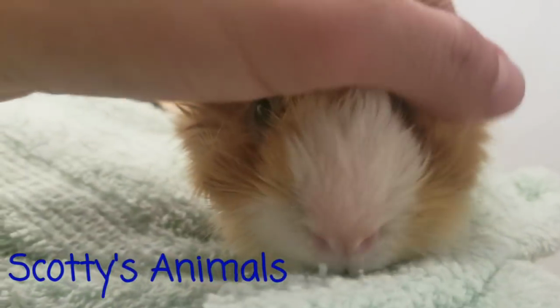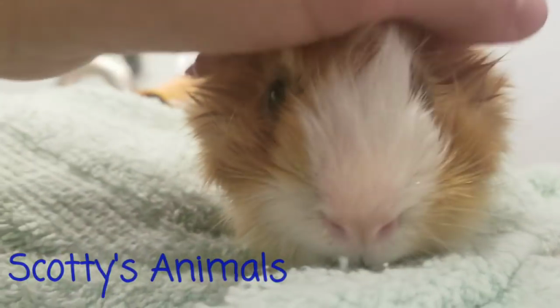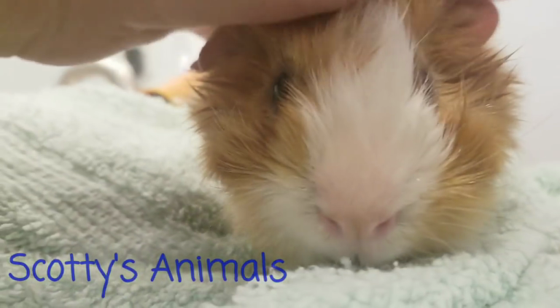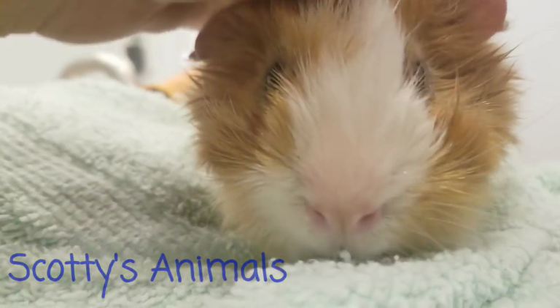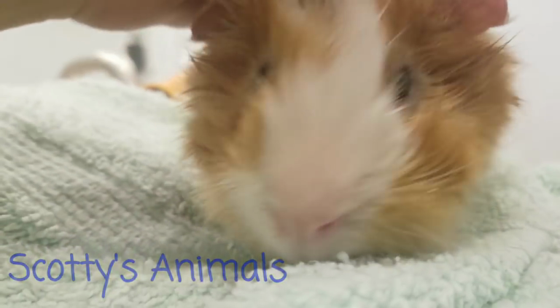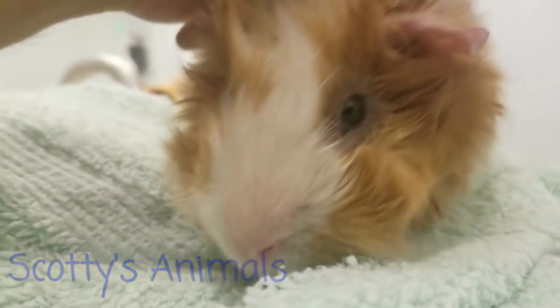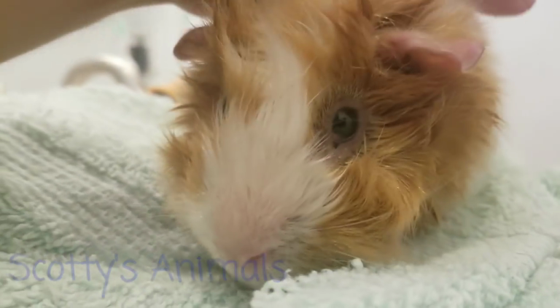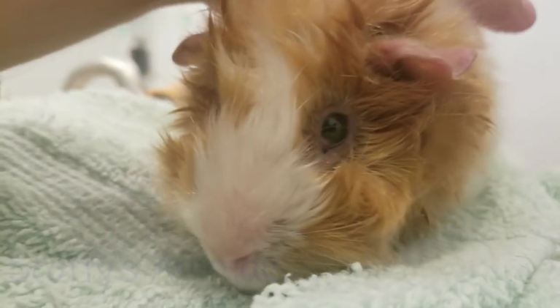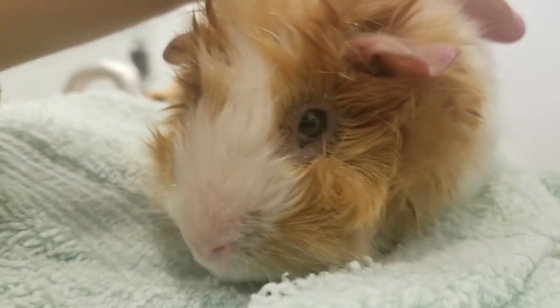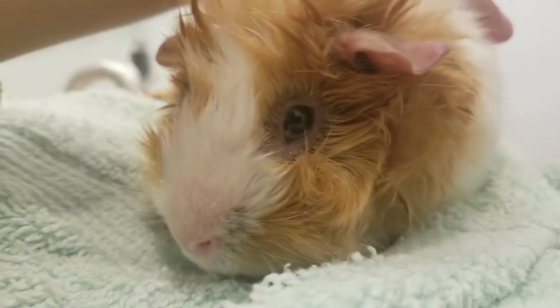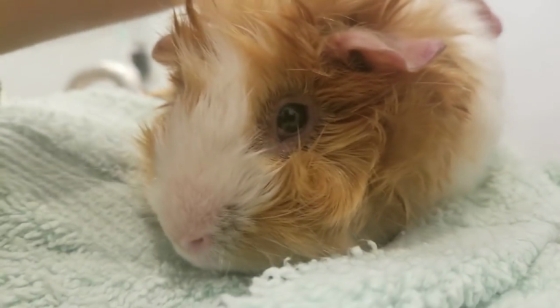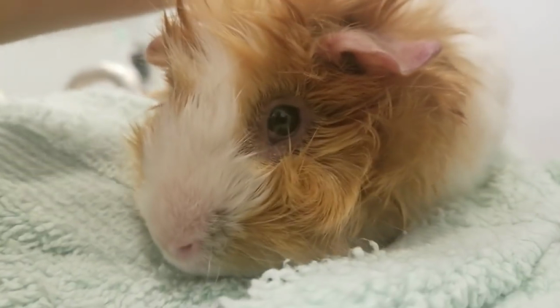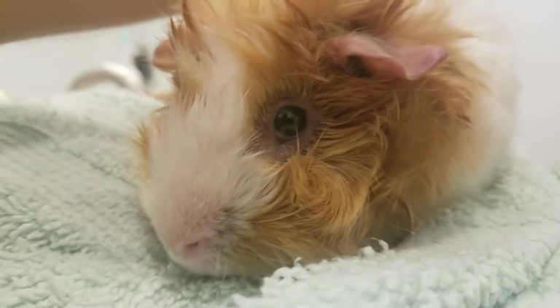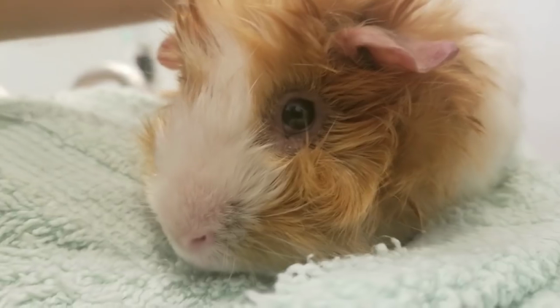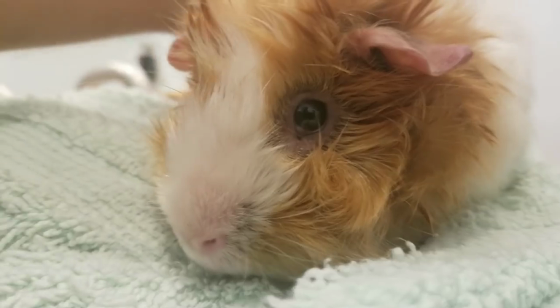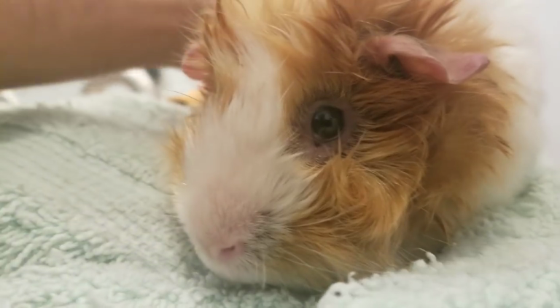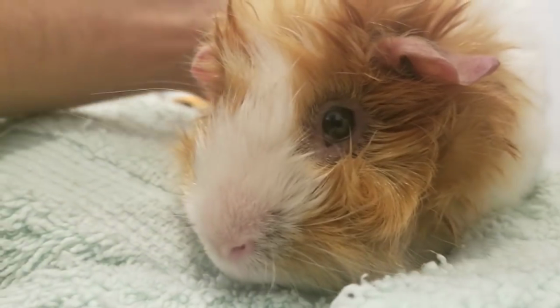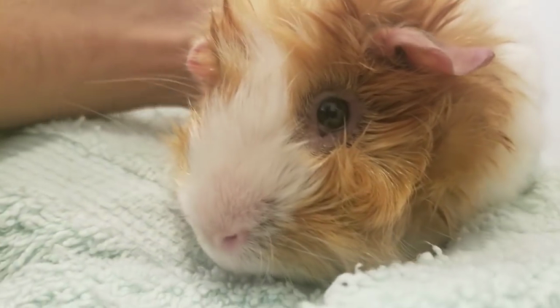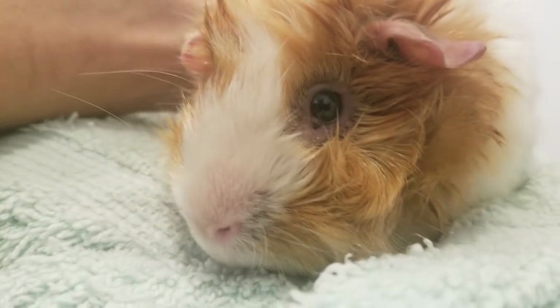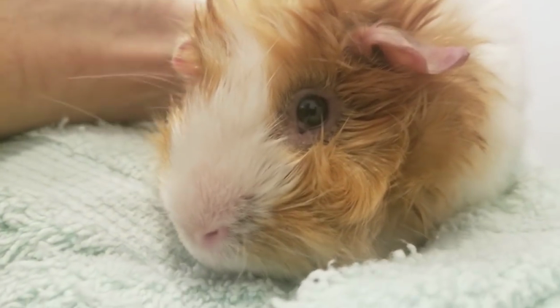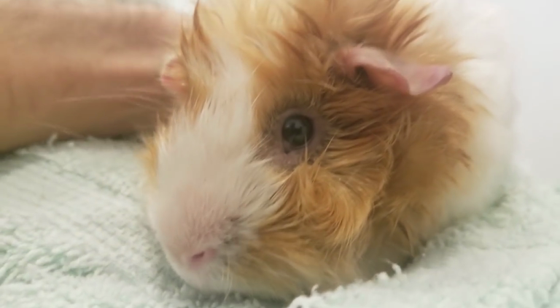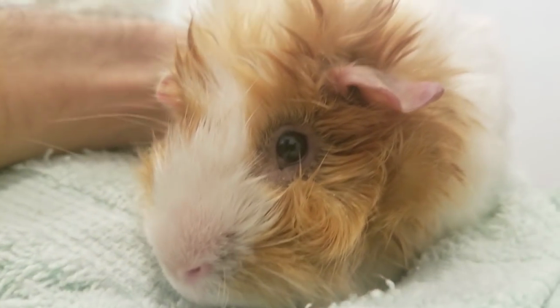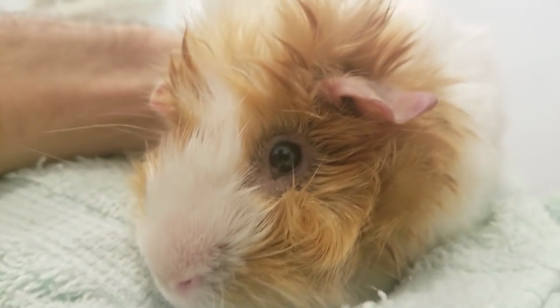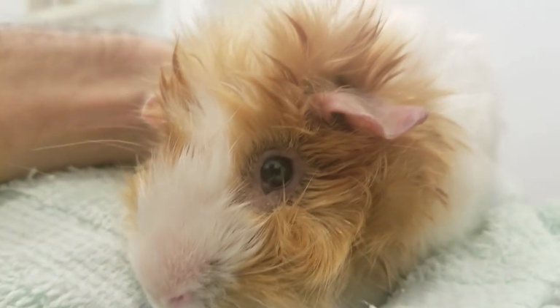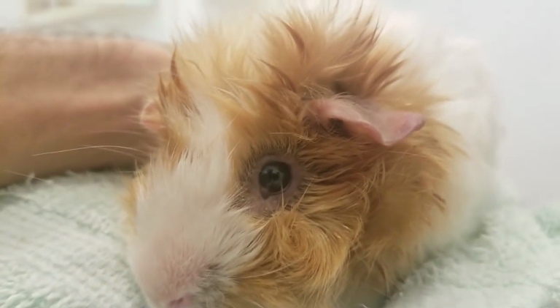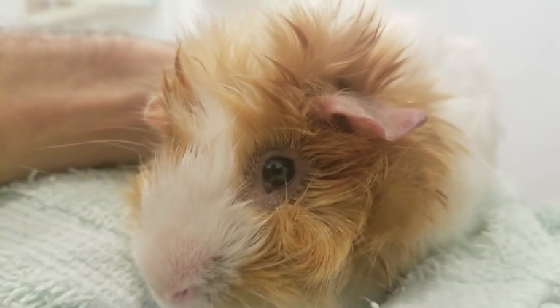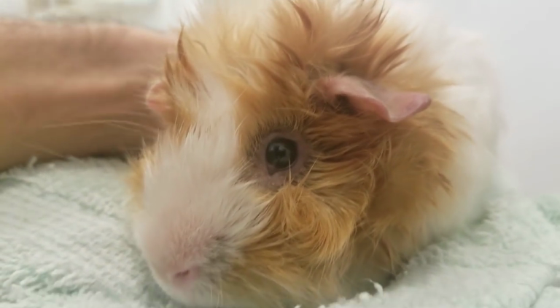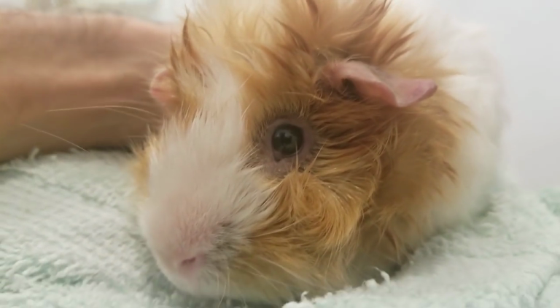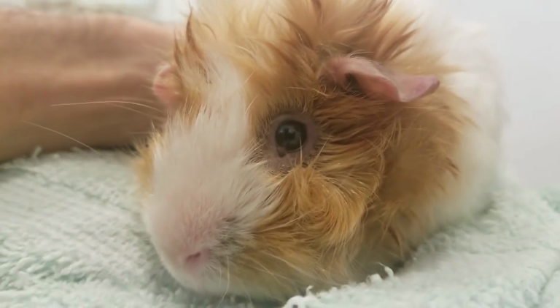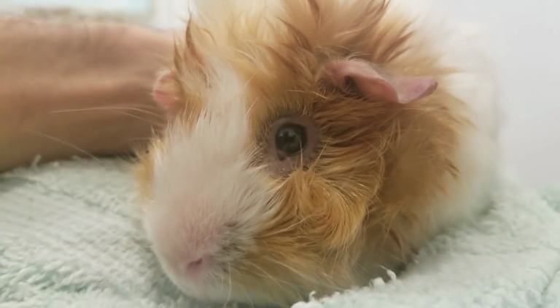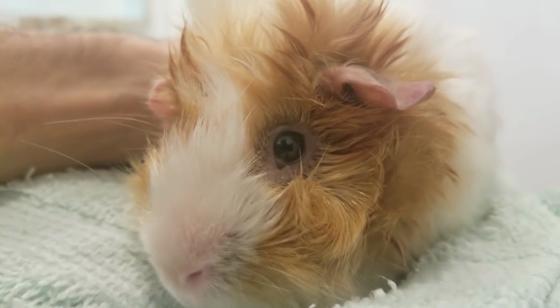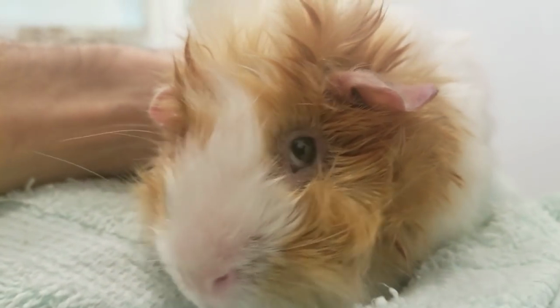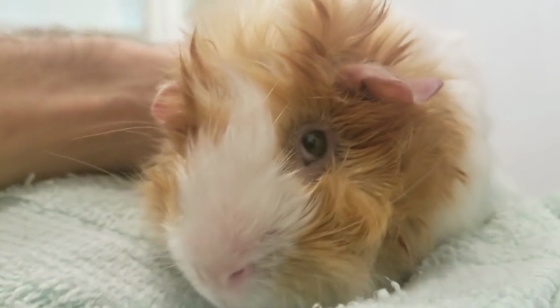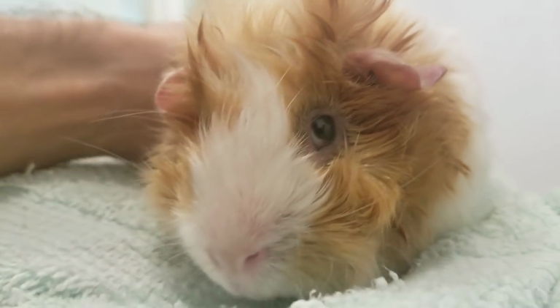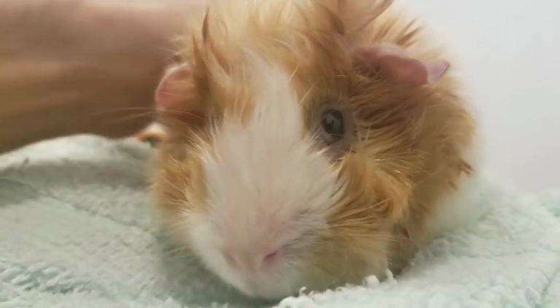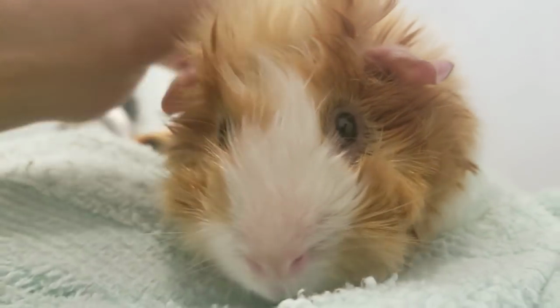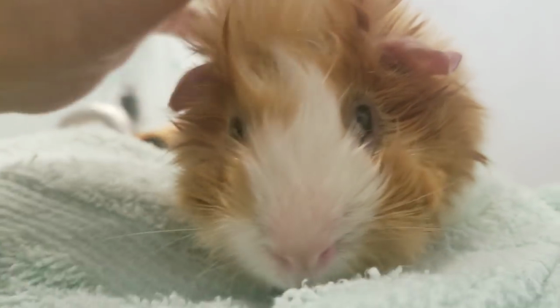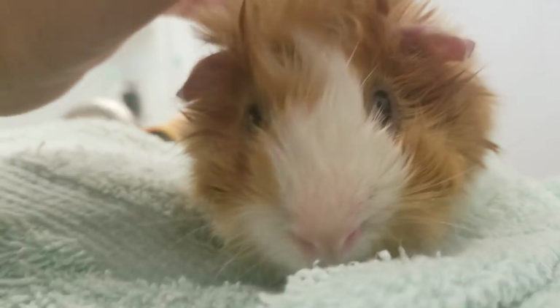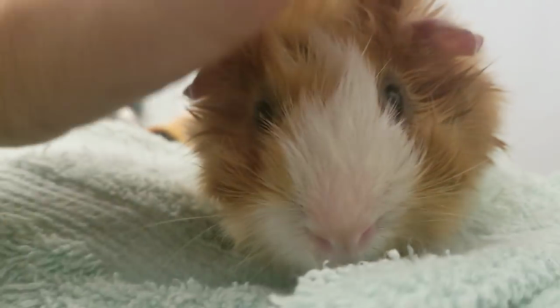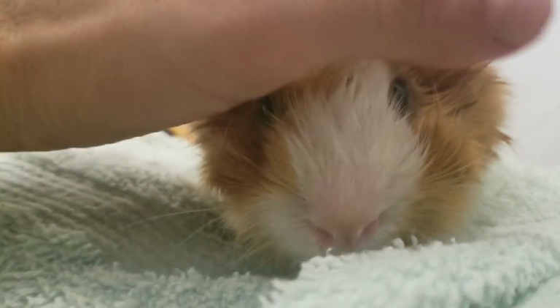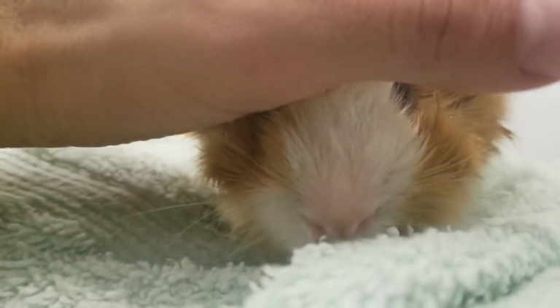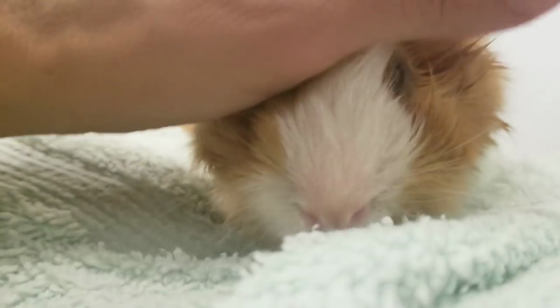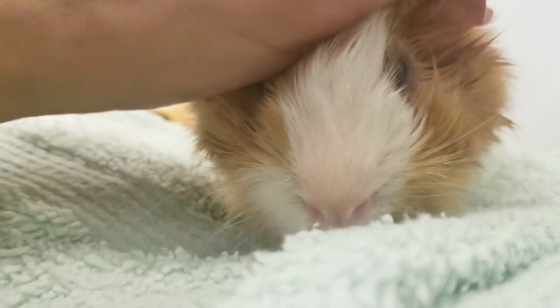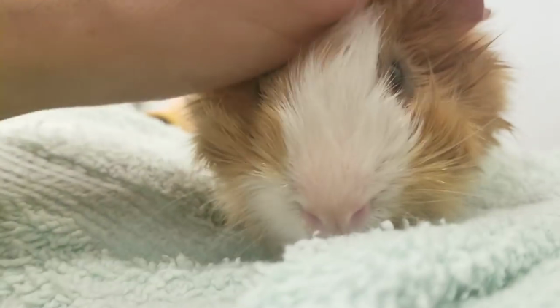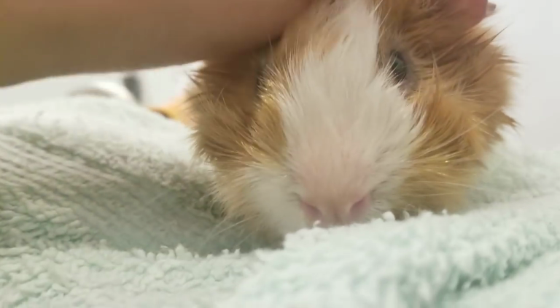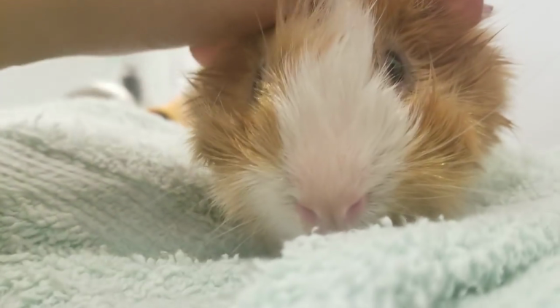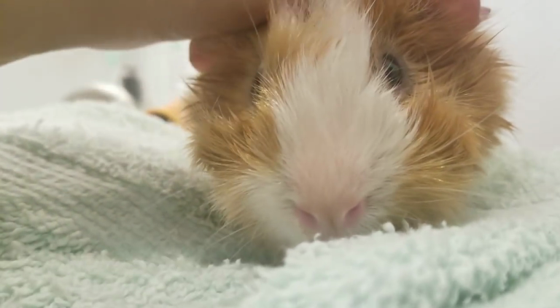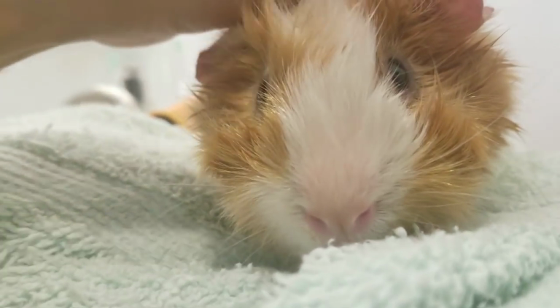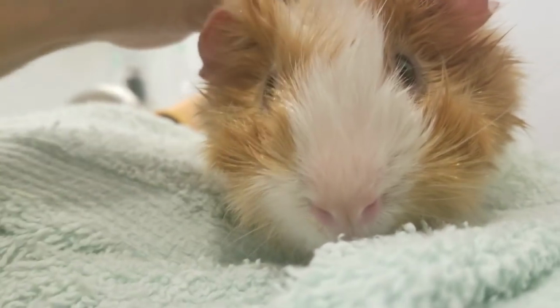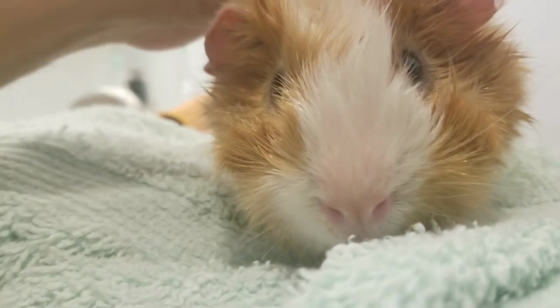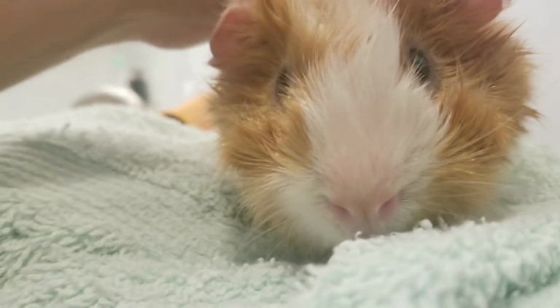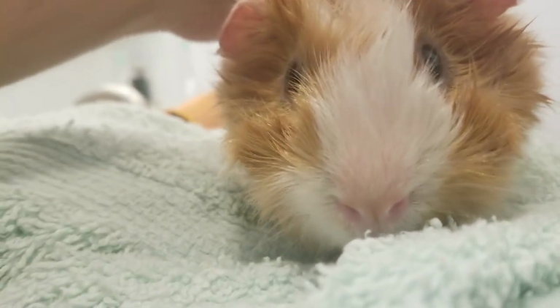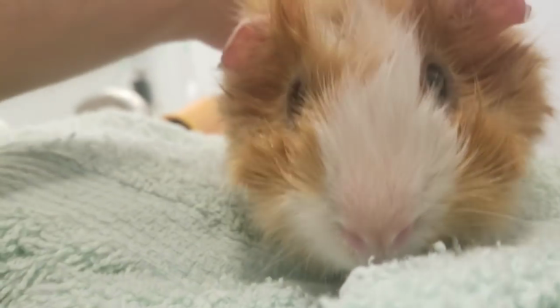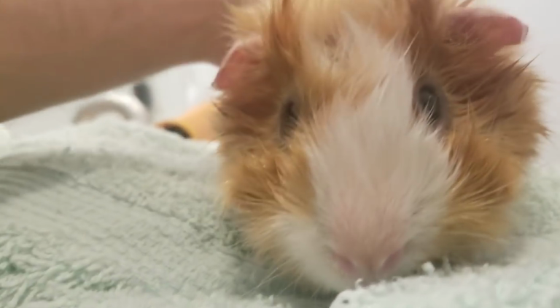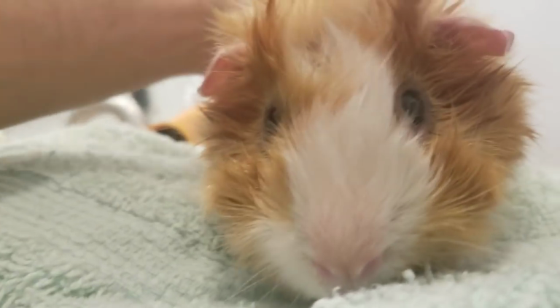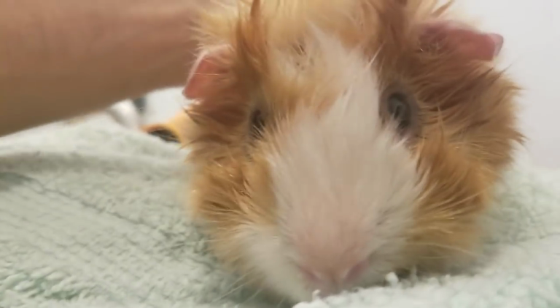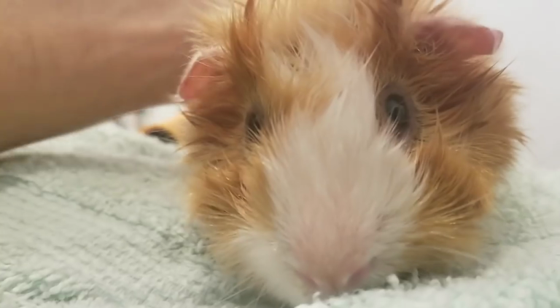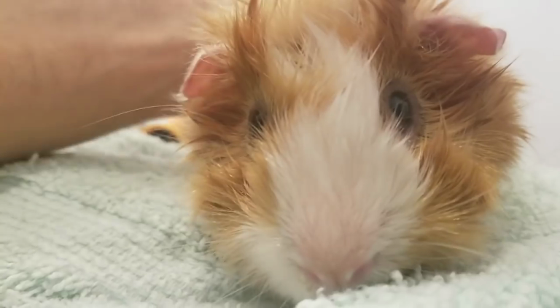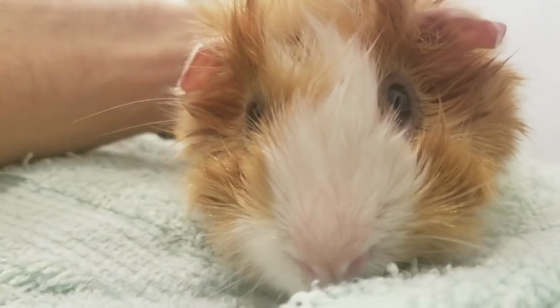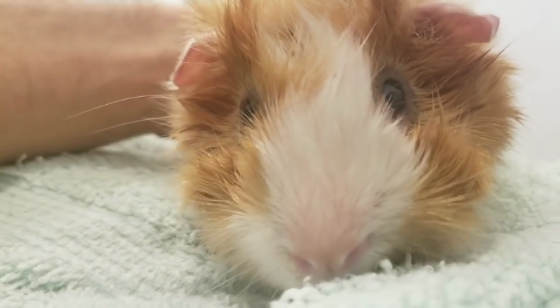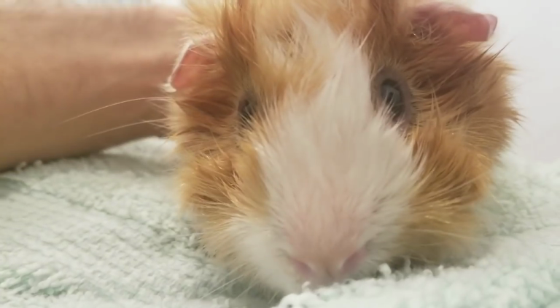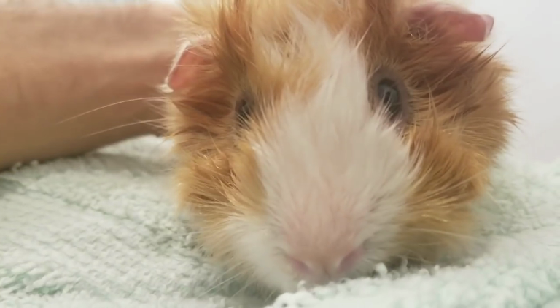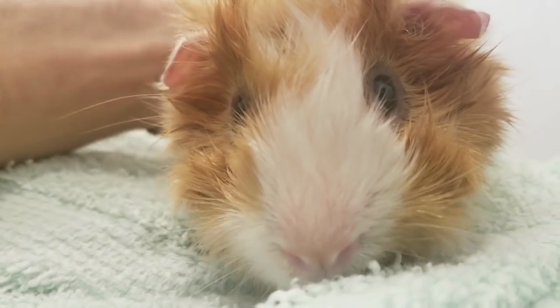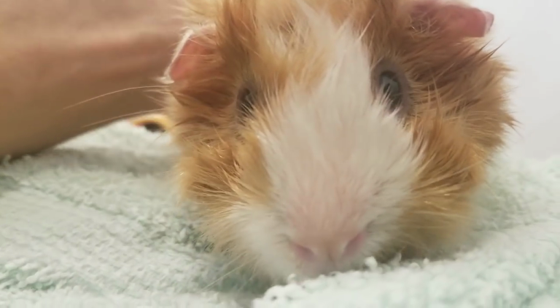I'm with Timmy, and Timmy's not feeling the best right now, but he's okay. Don't worry, he's okay.